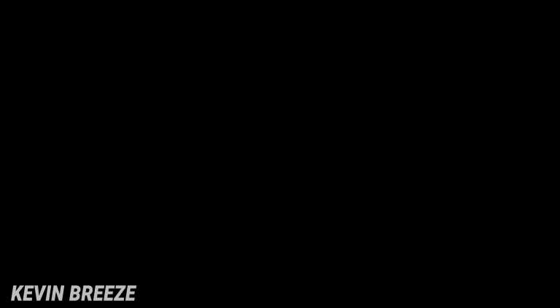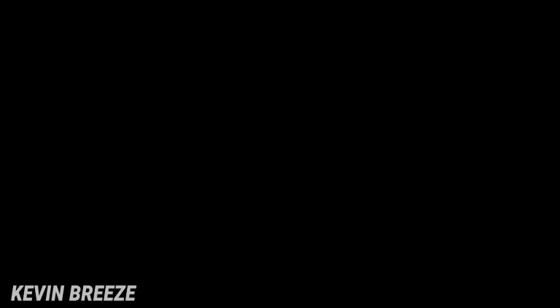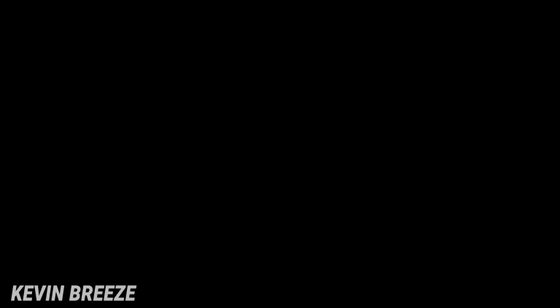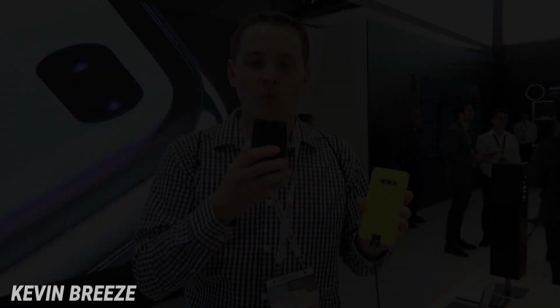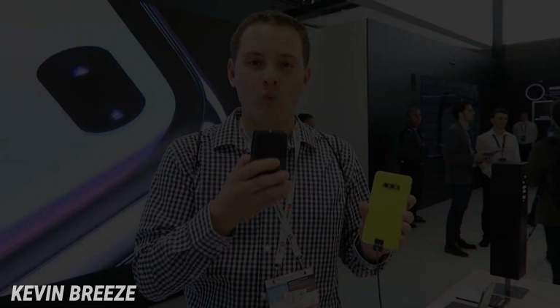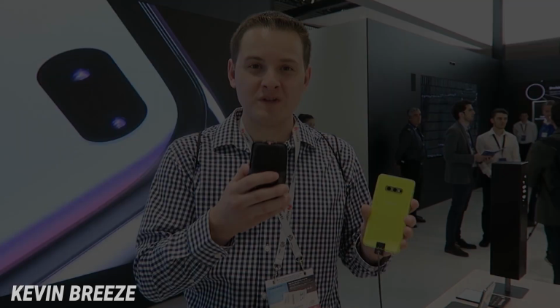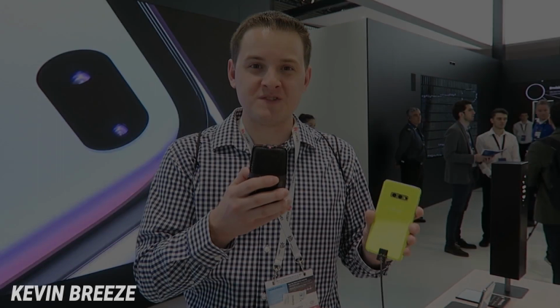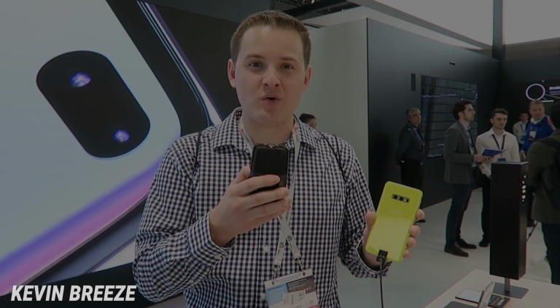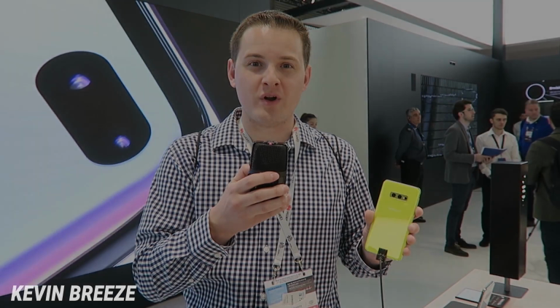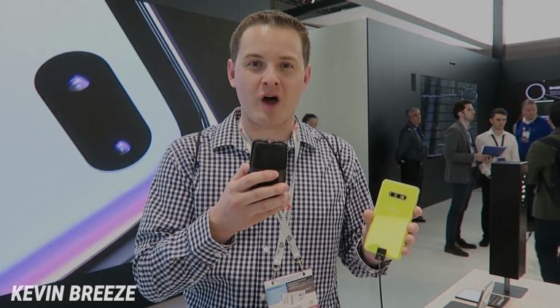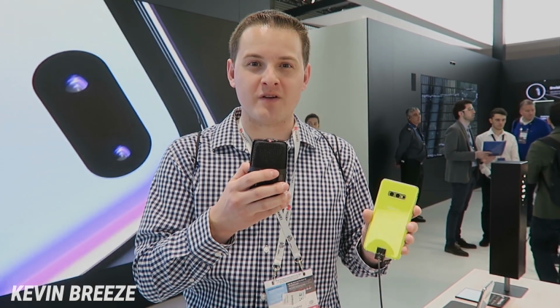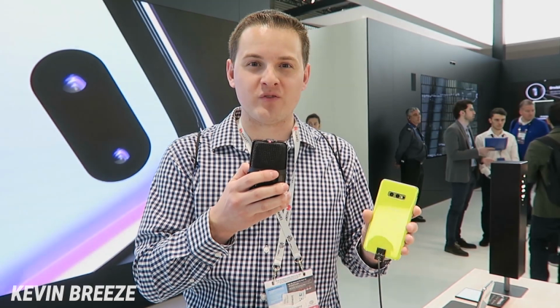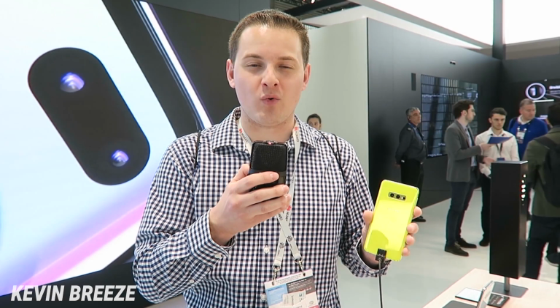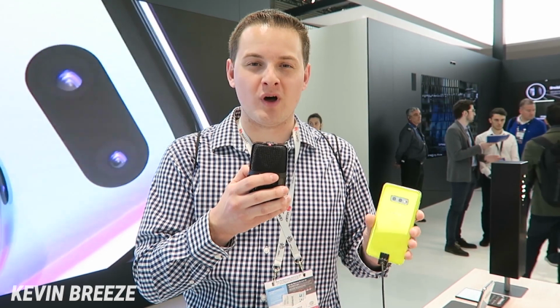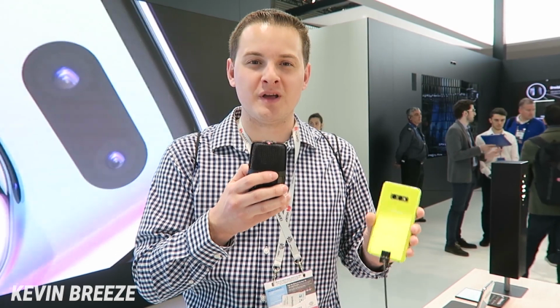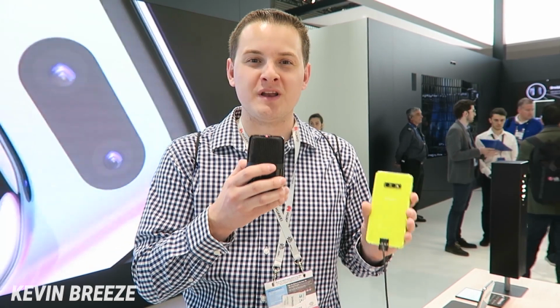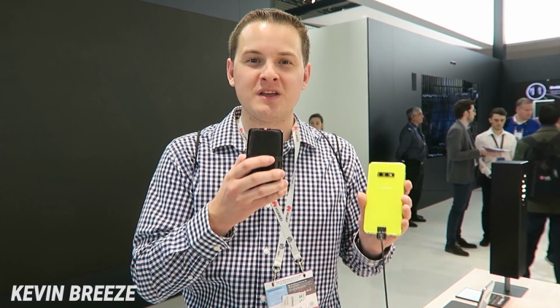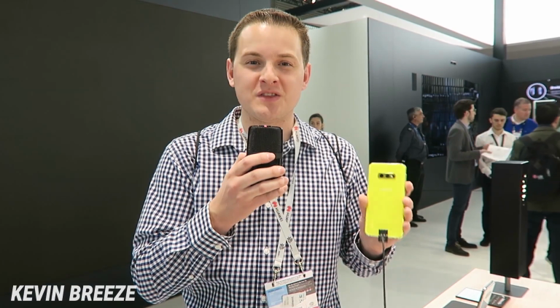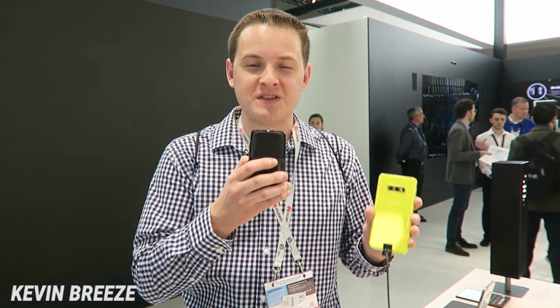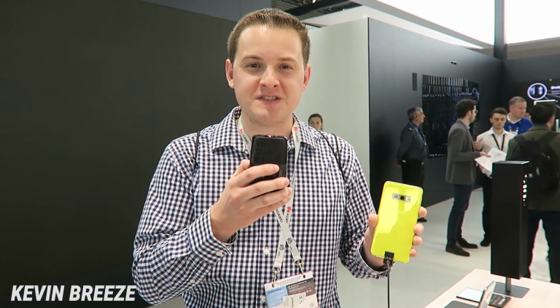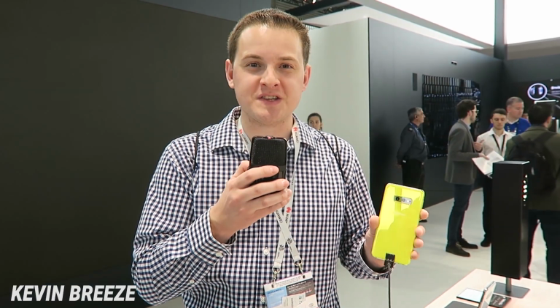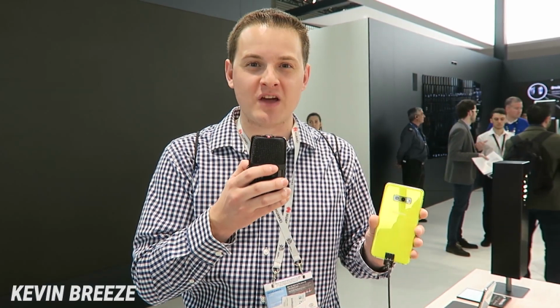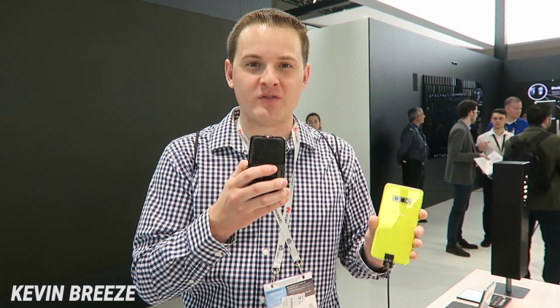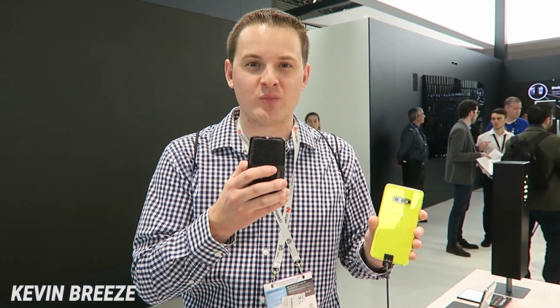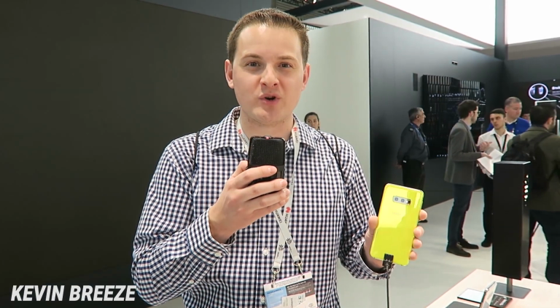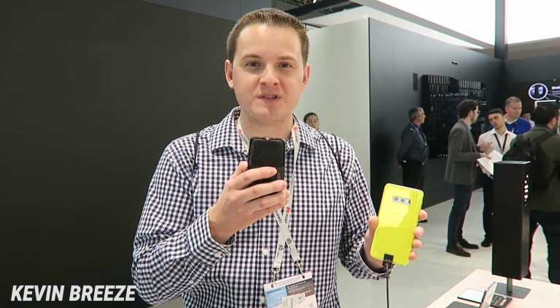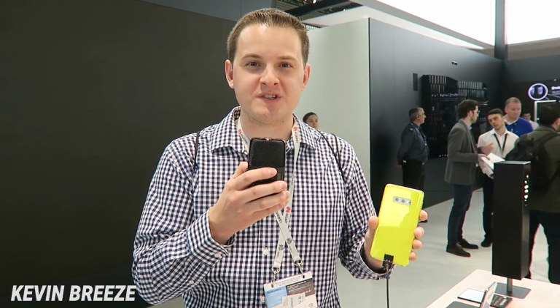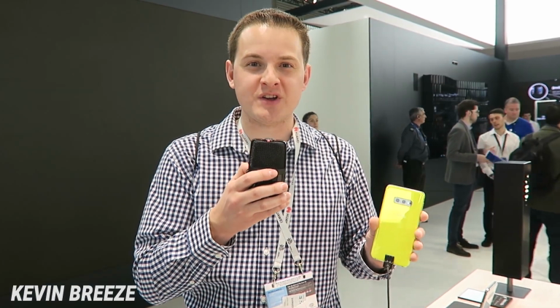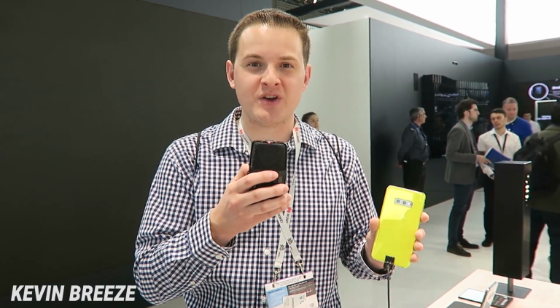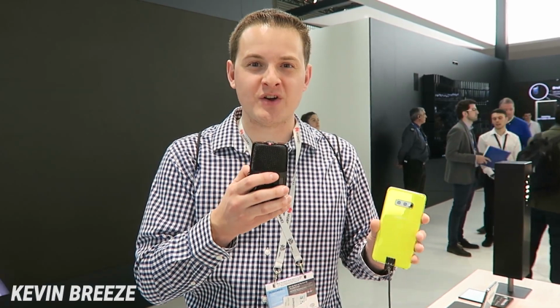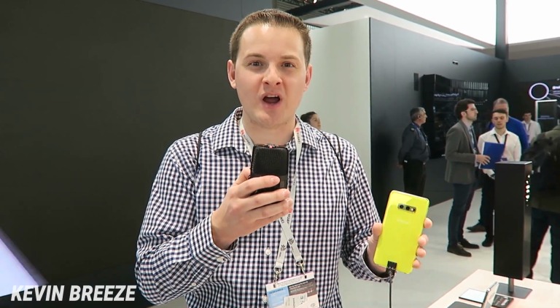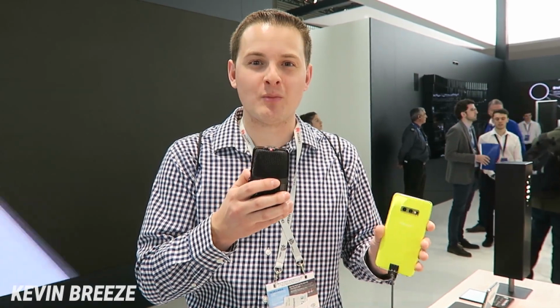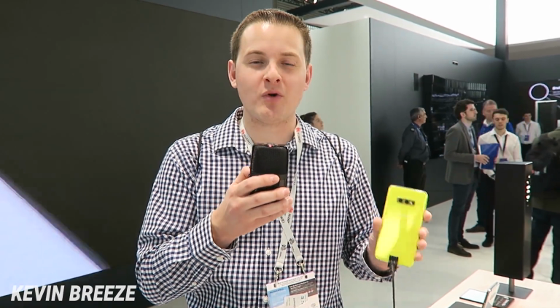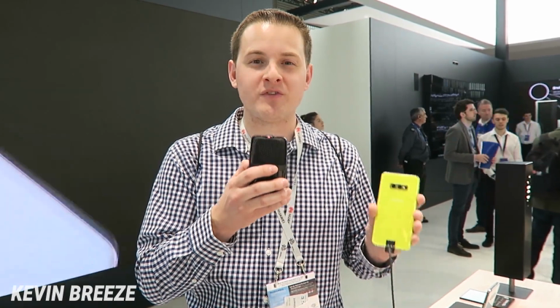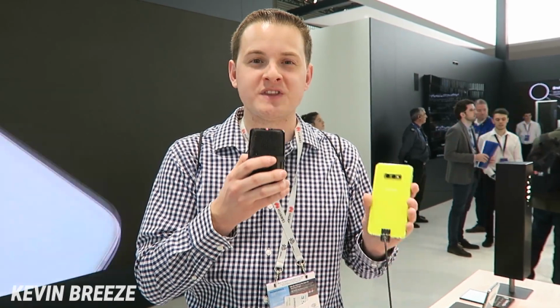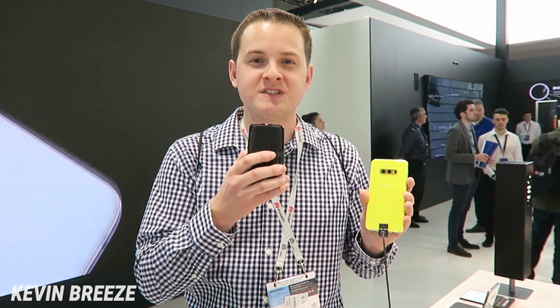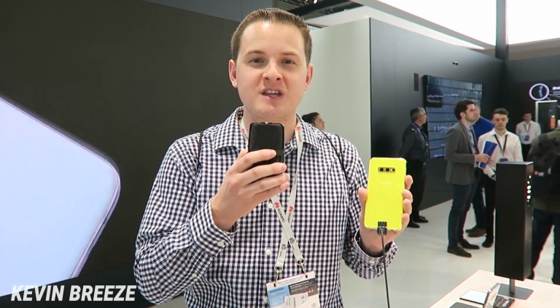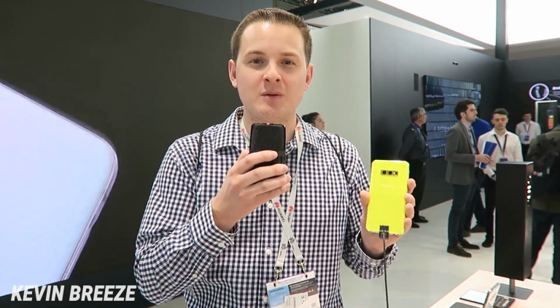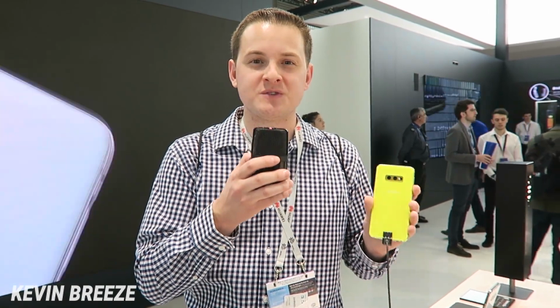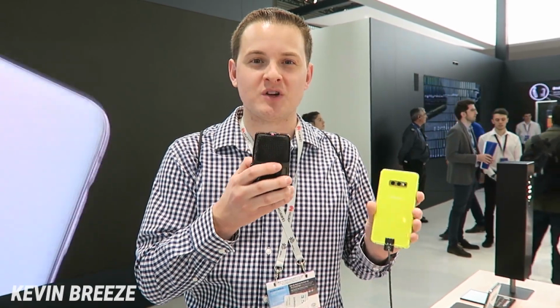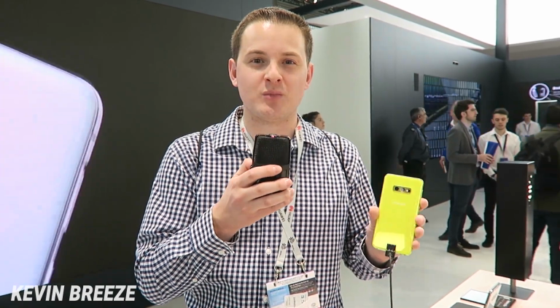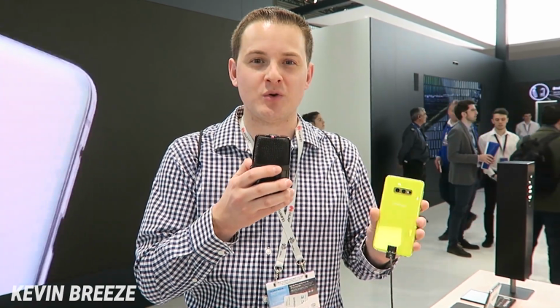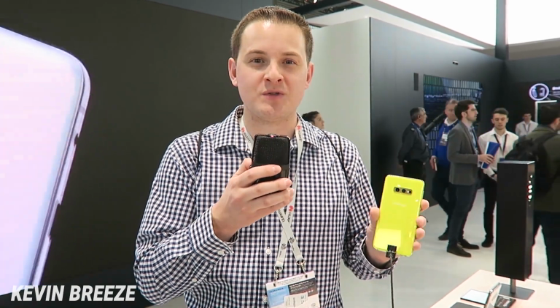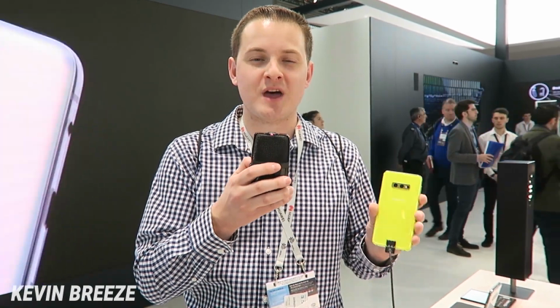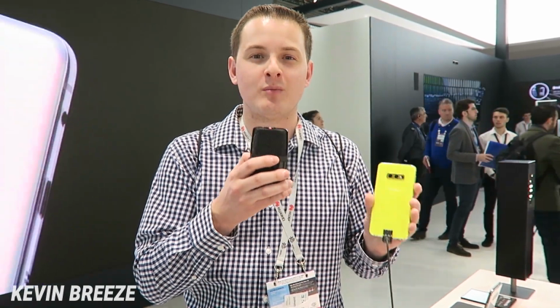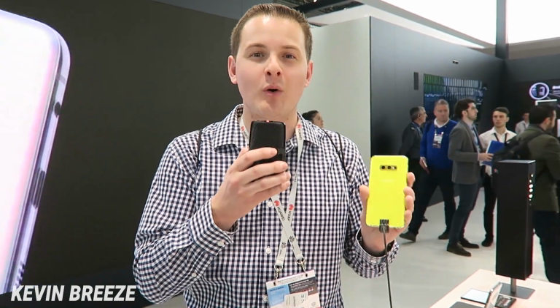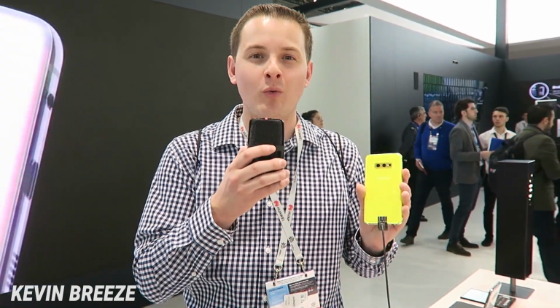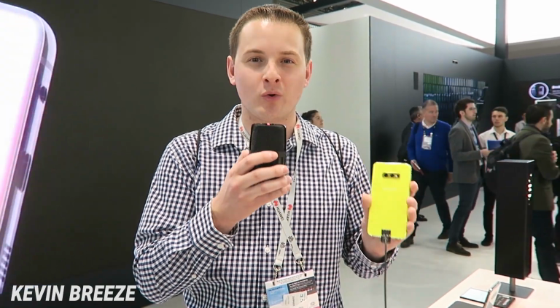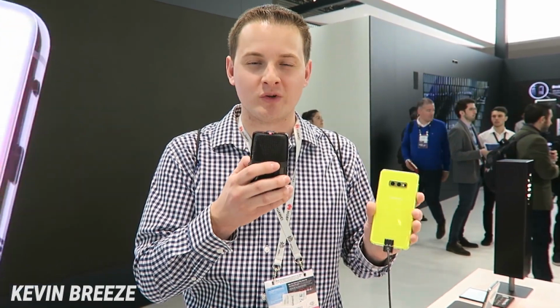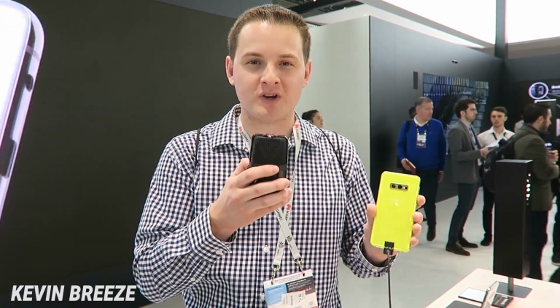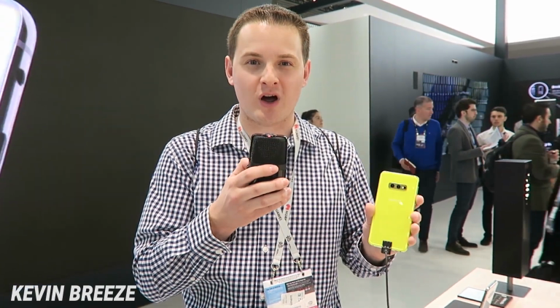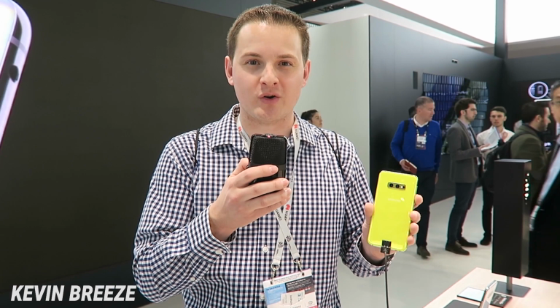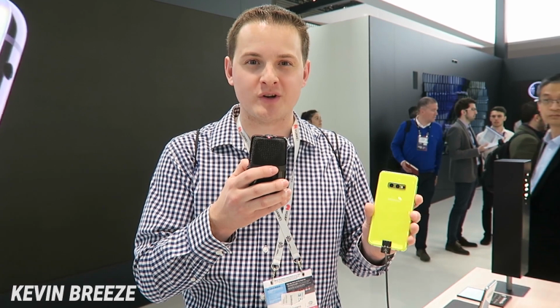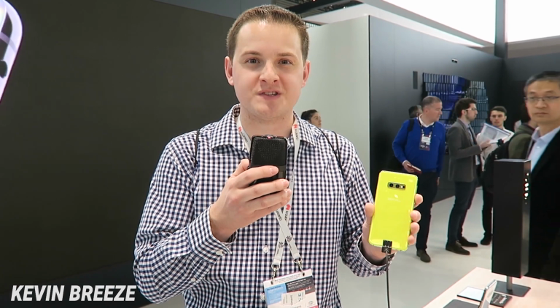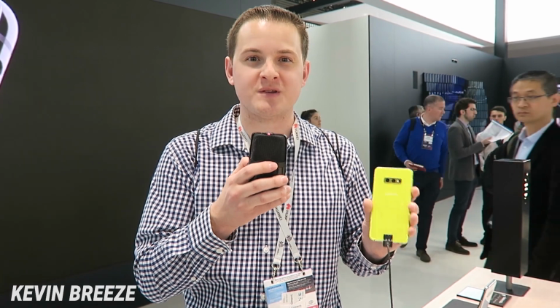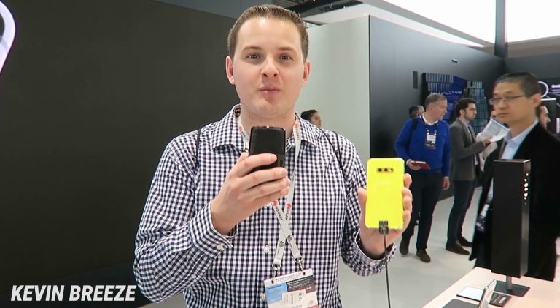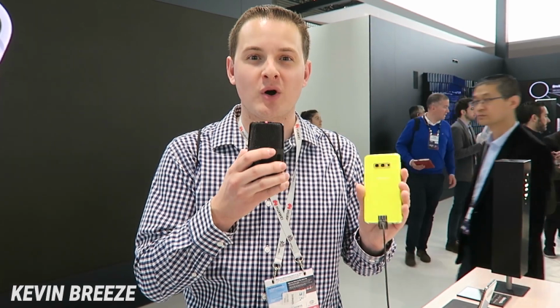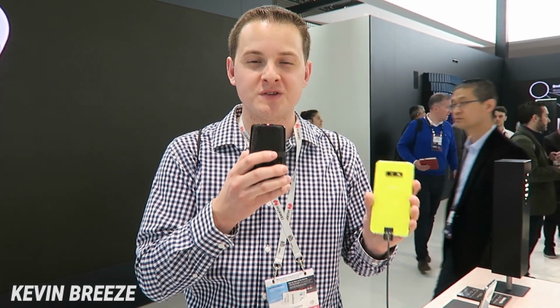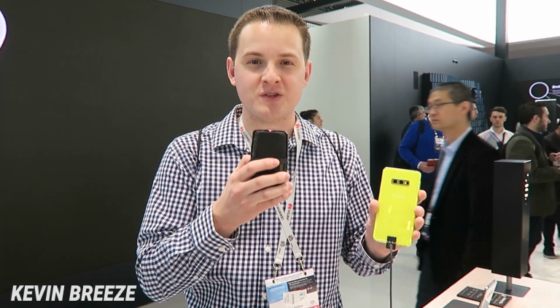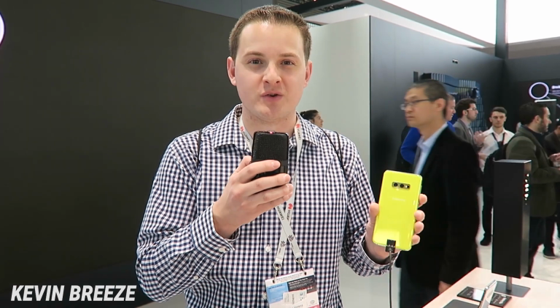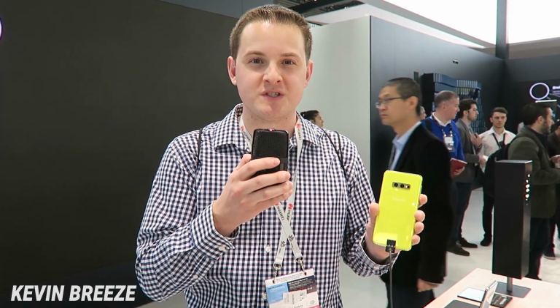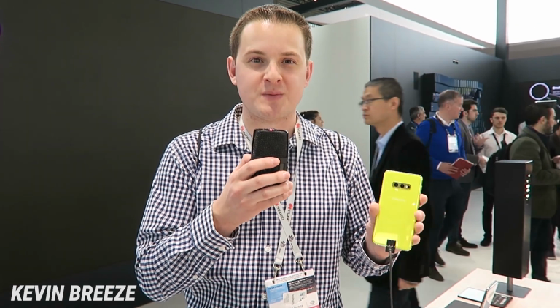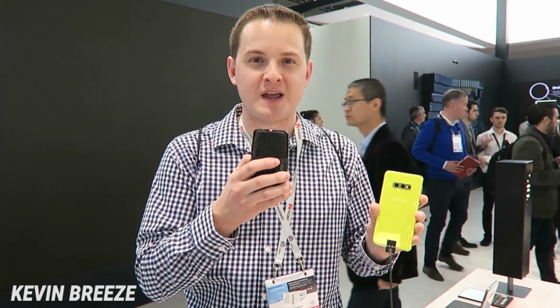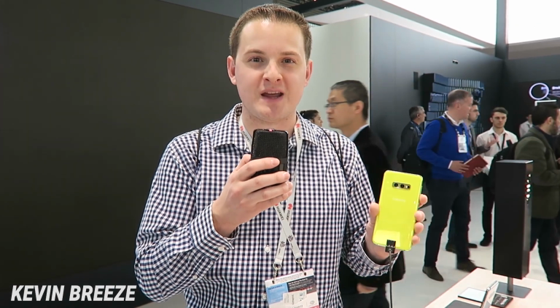What's going on everyone? This is Kevin Breeze here. I'm over at the Samsung booth at Mobile World Congress in Barcelona, Spain.